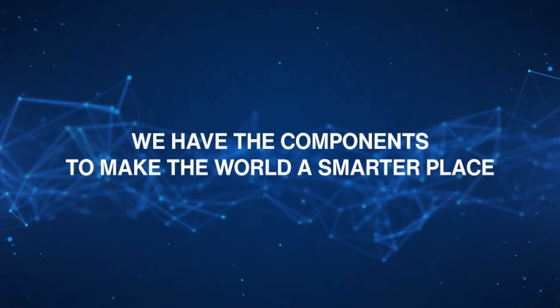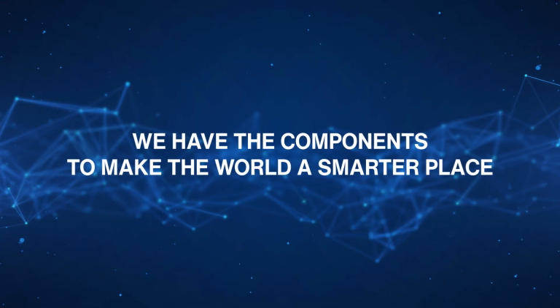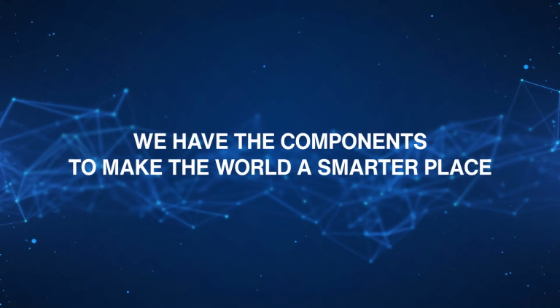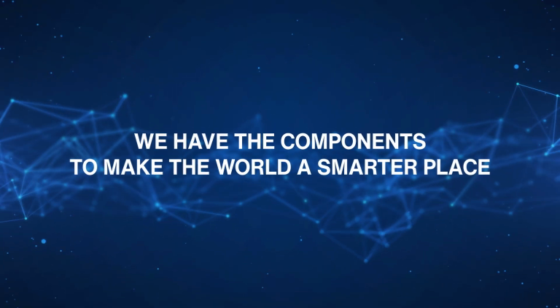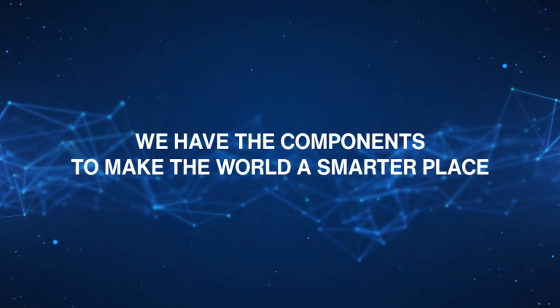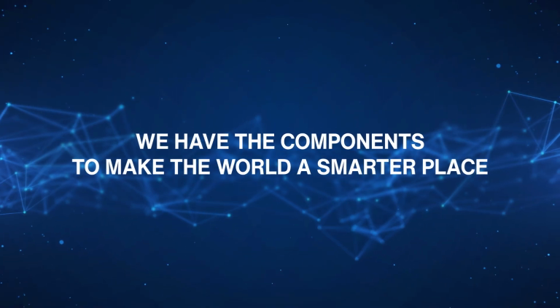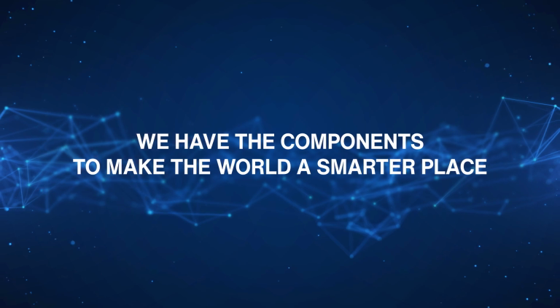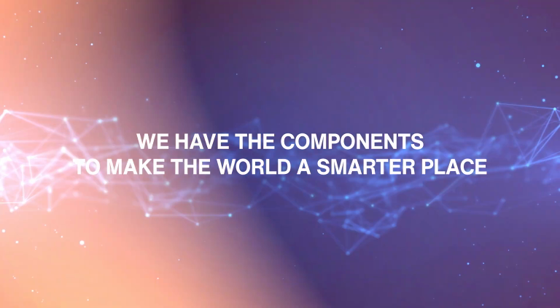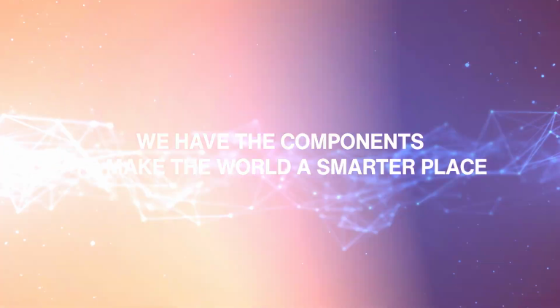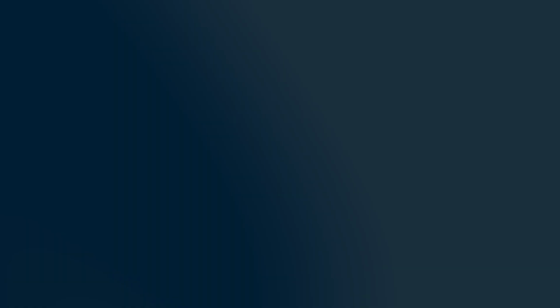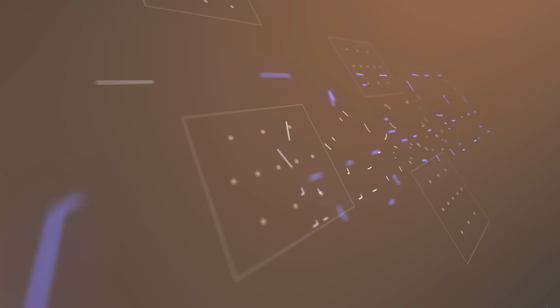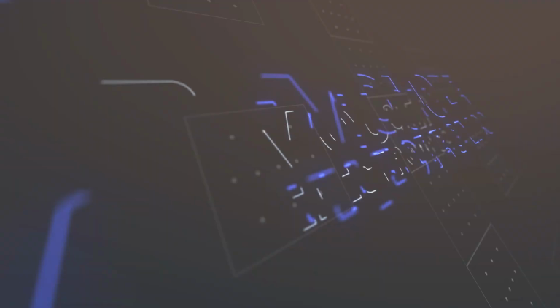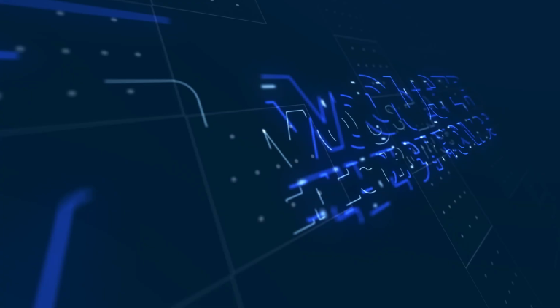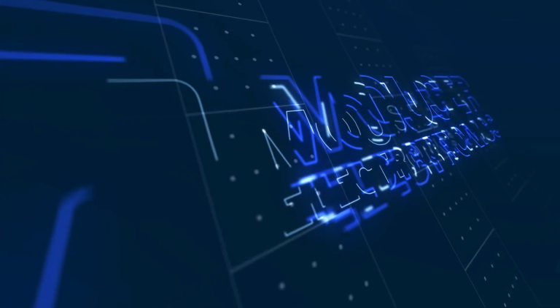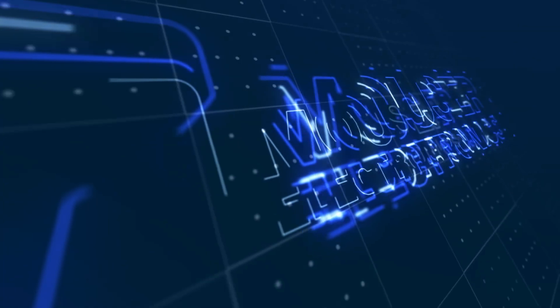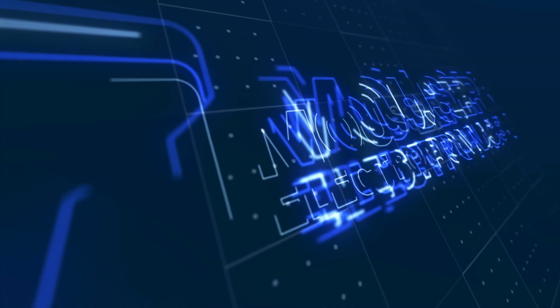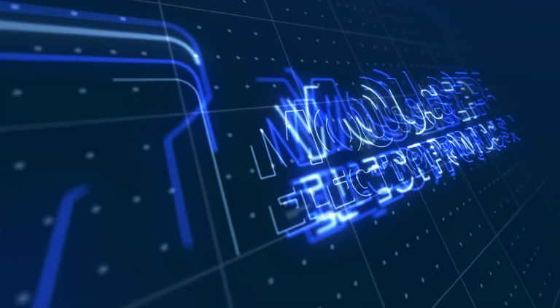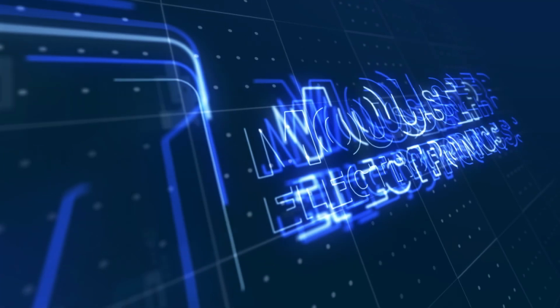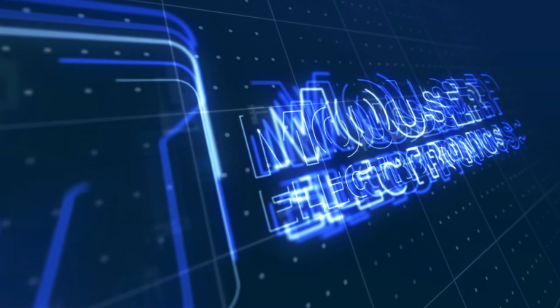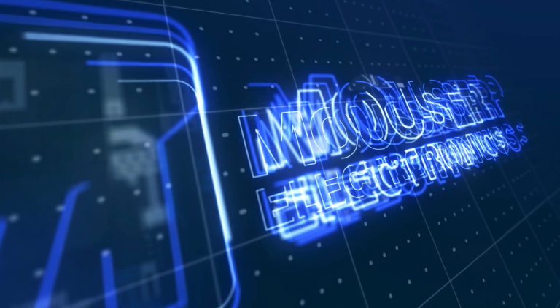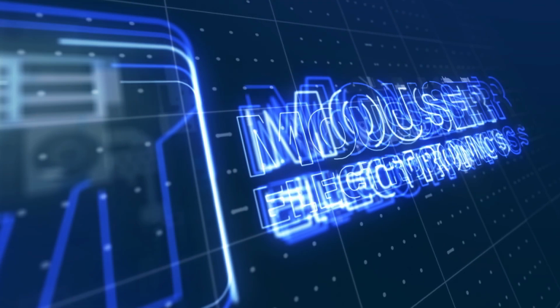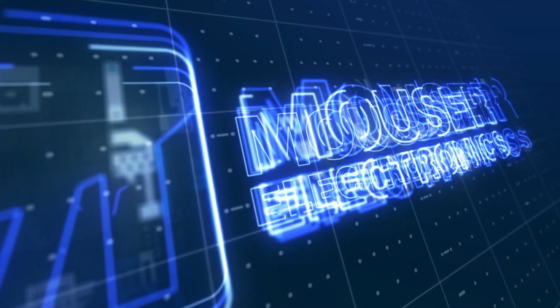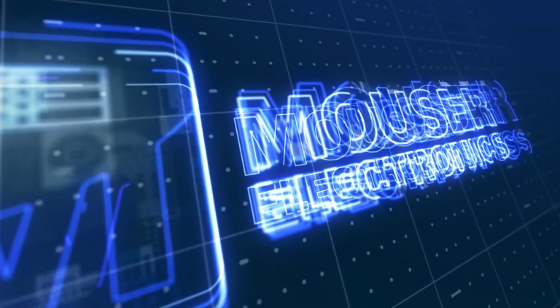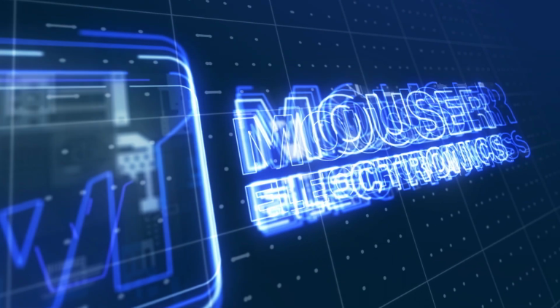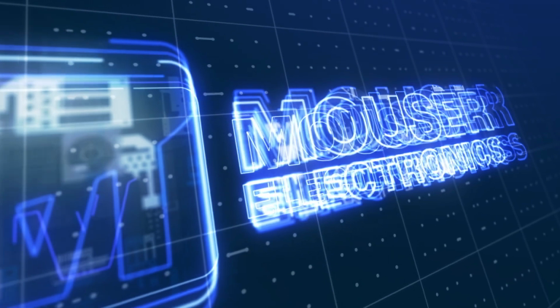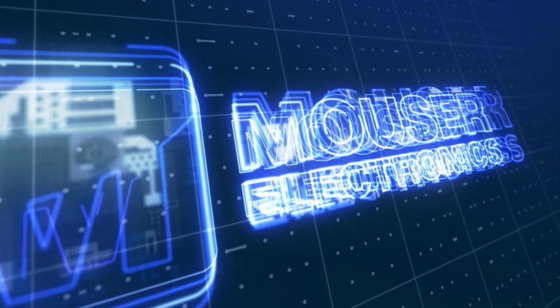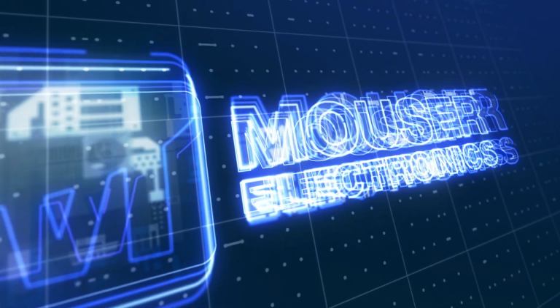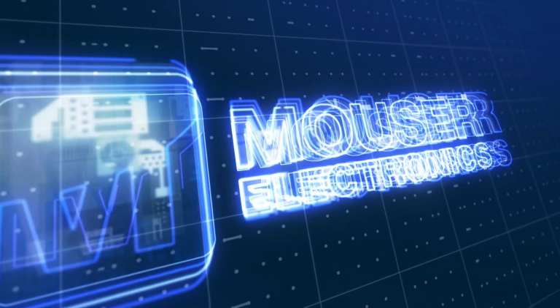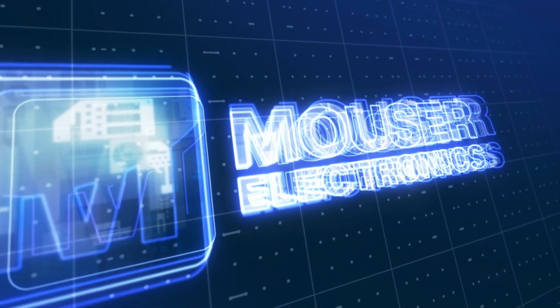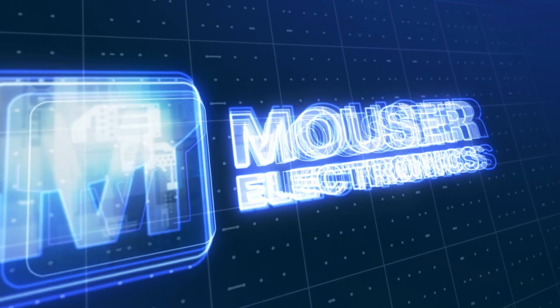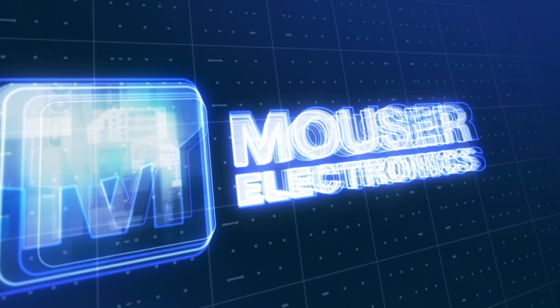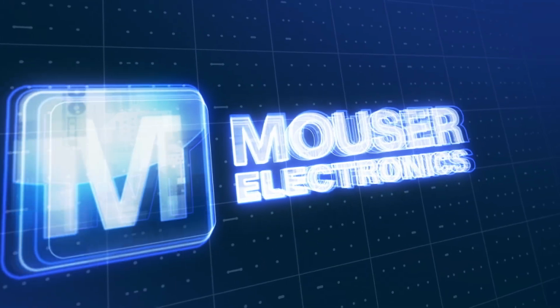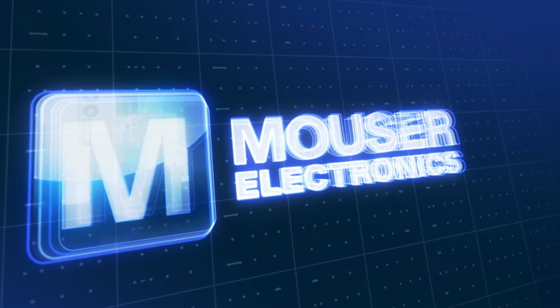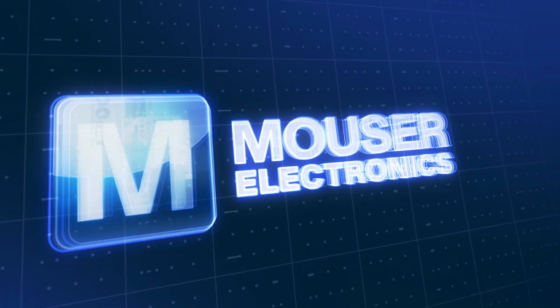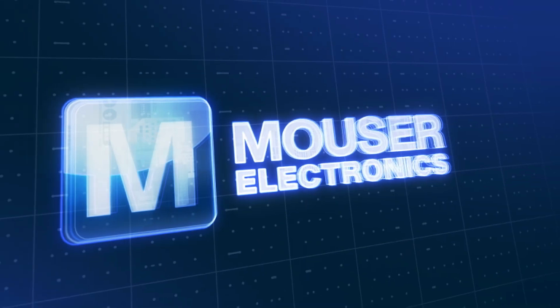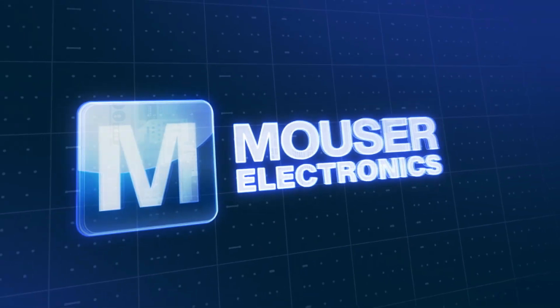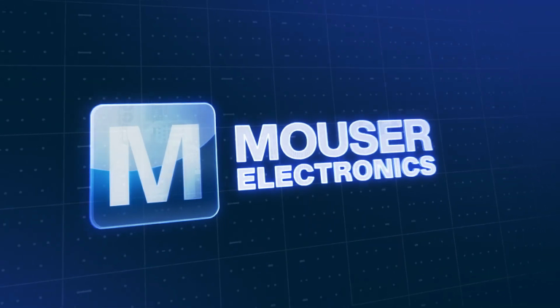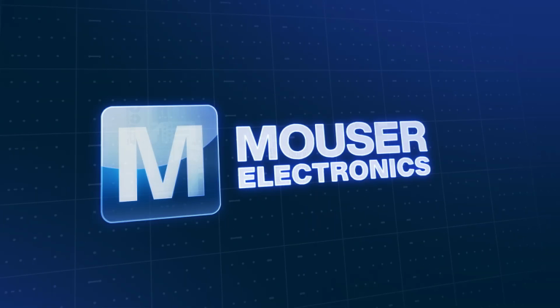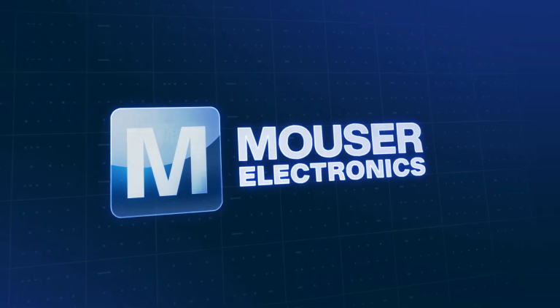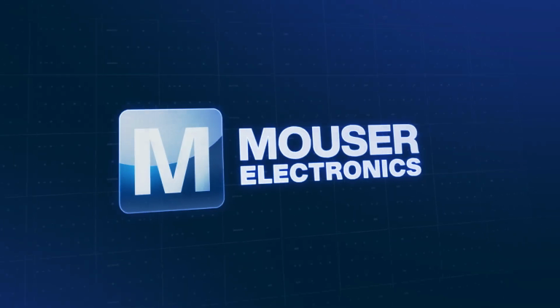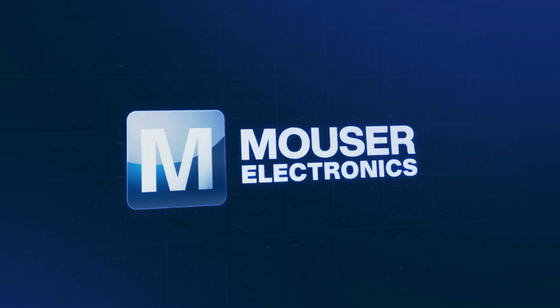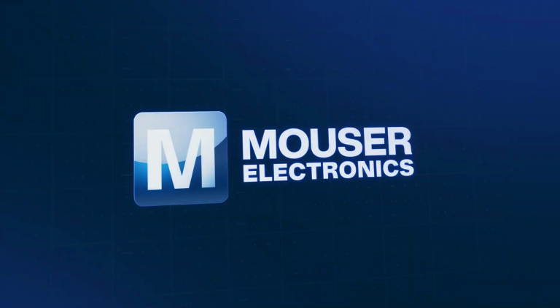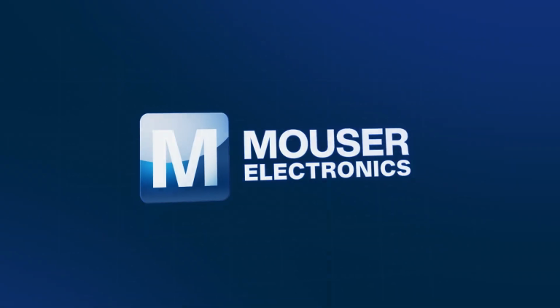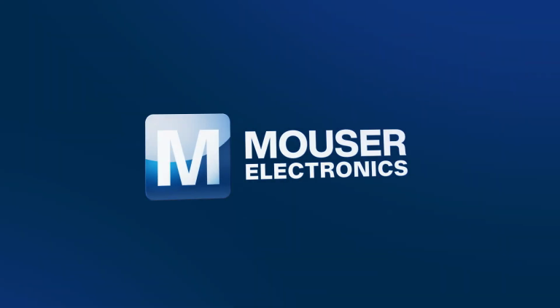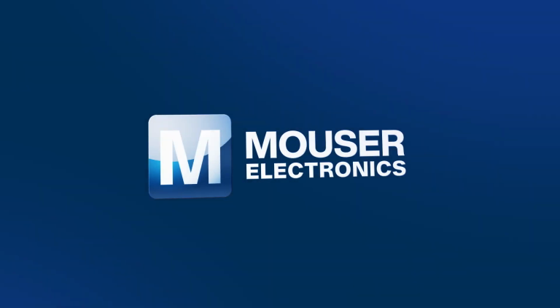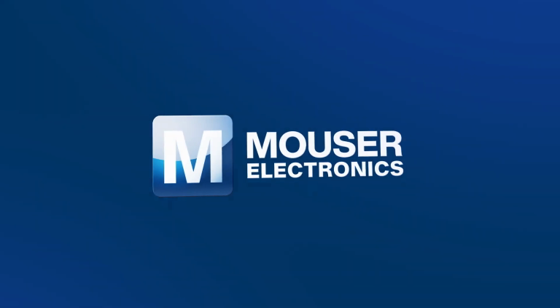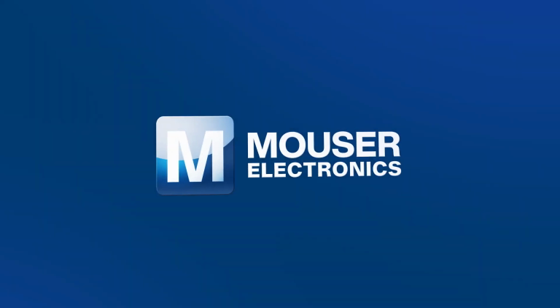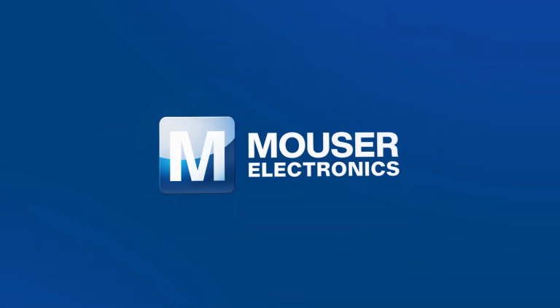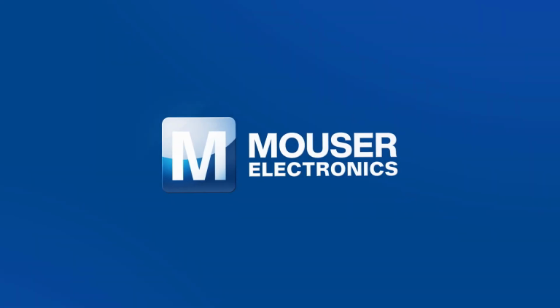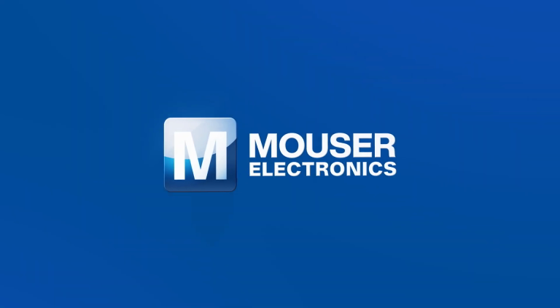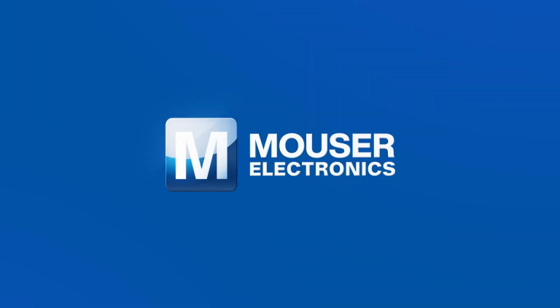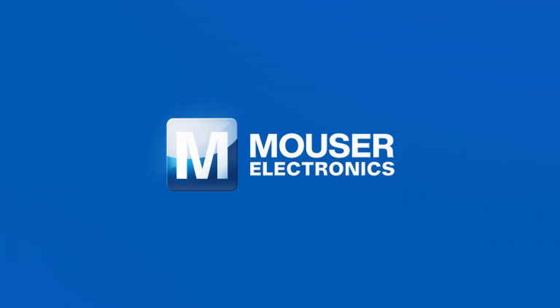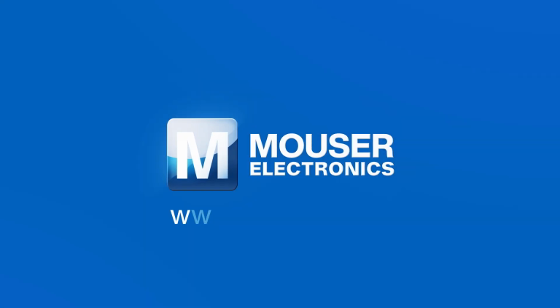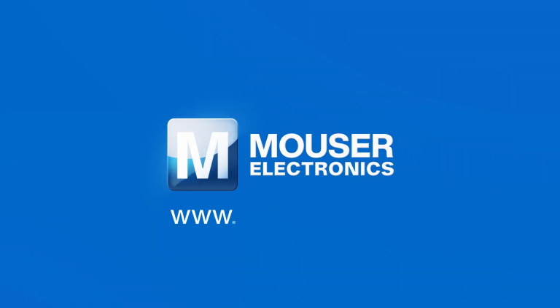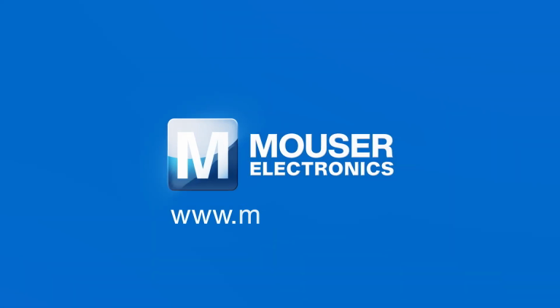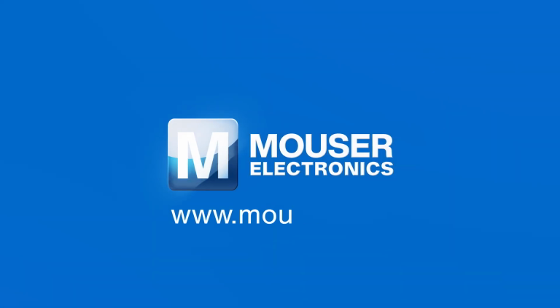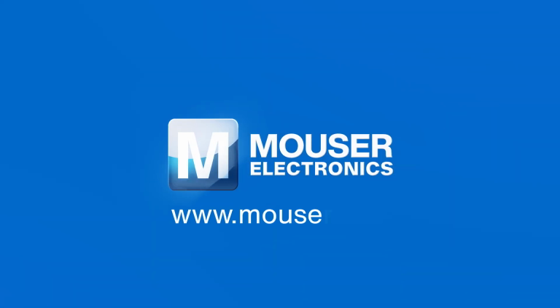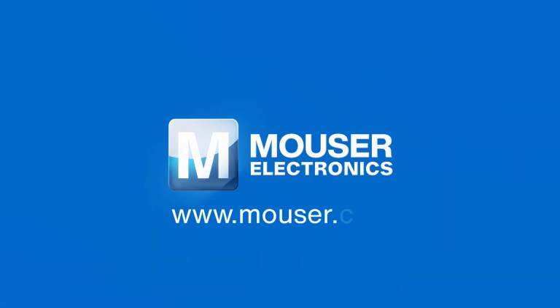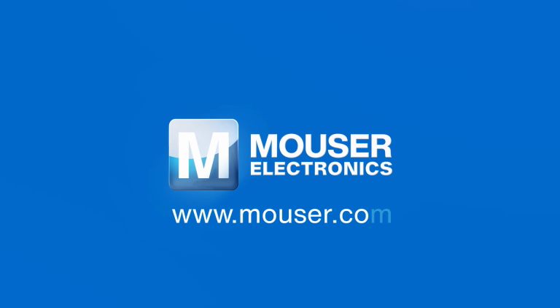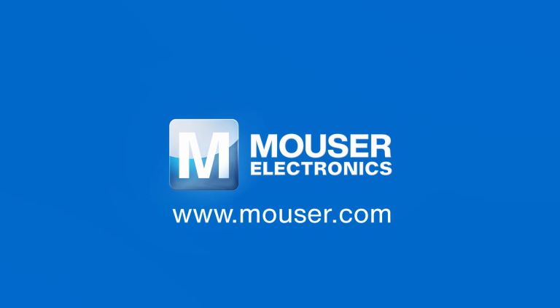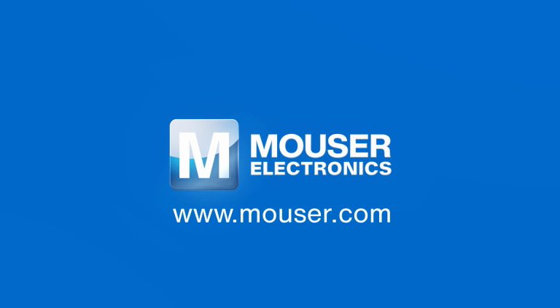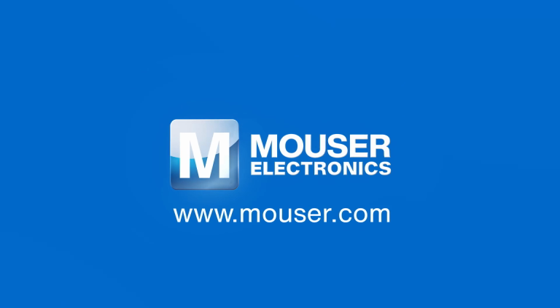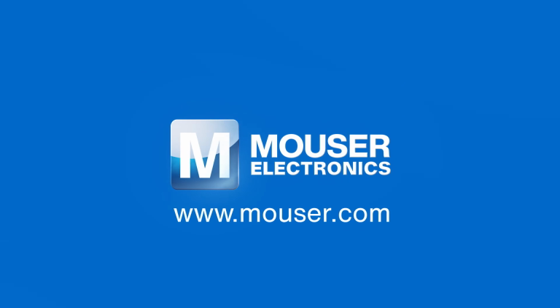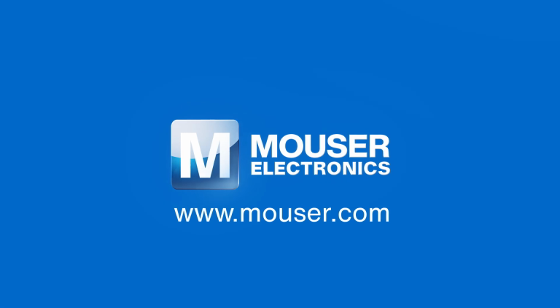For more information about Mouser's products and solutions for smart meters, please visit www.mouser.com.